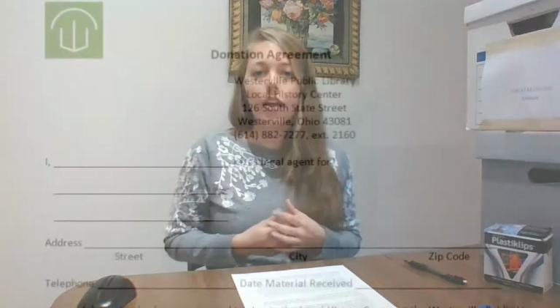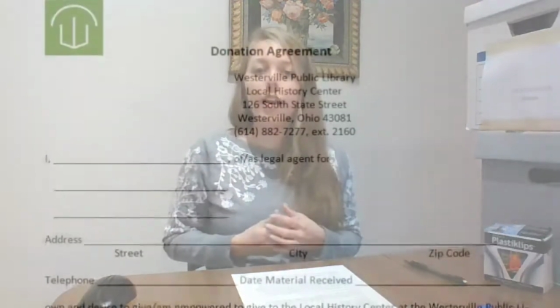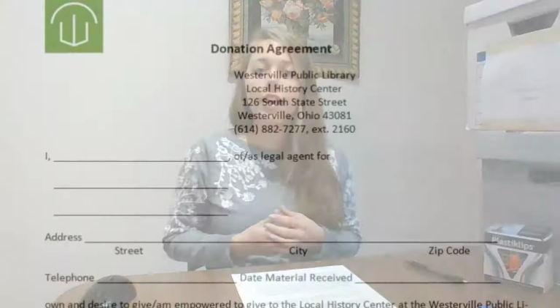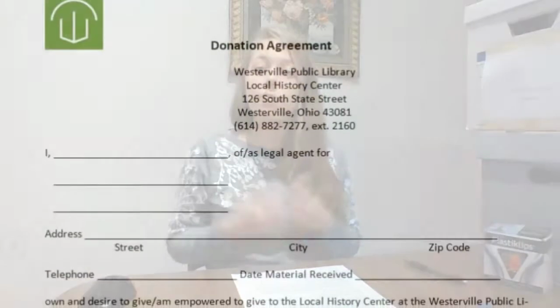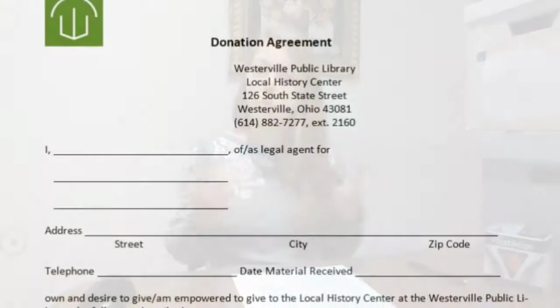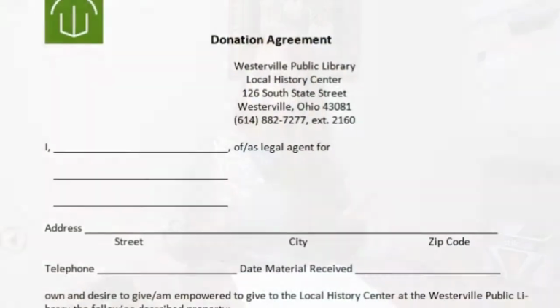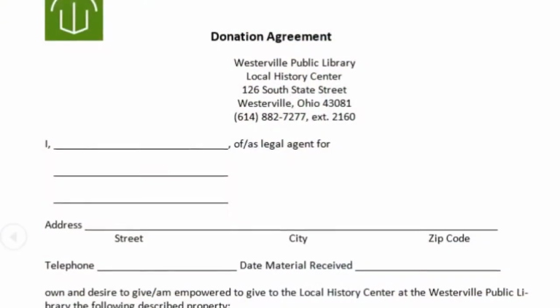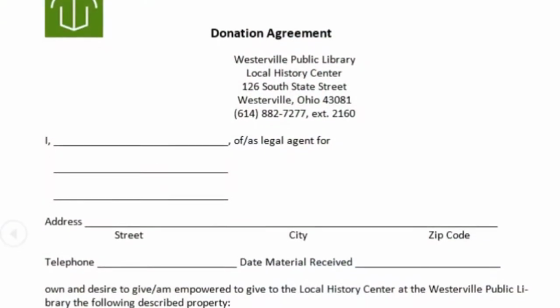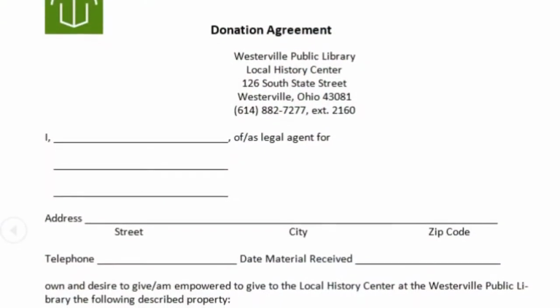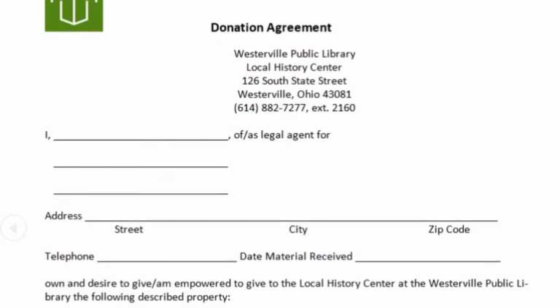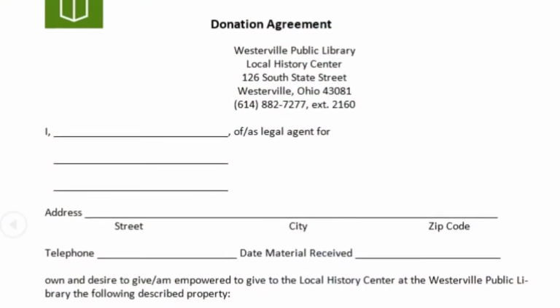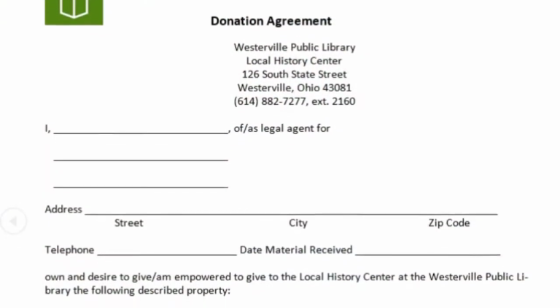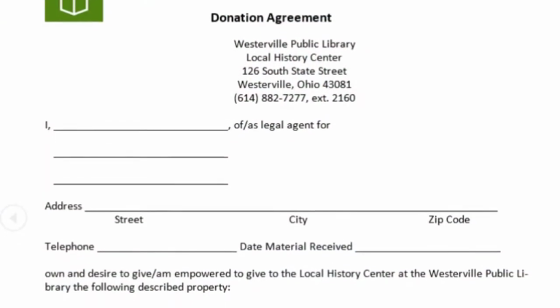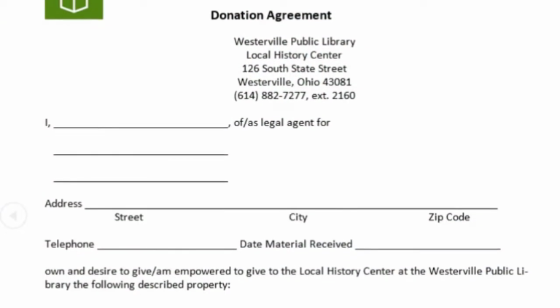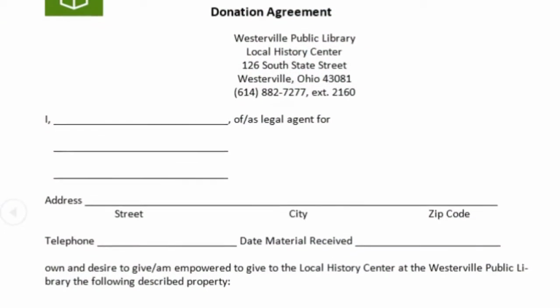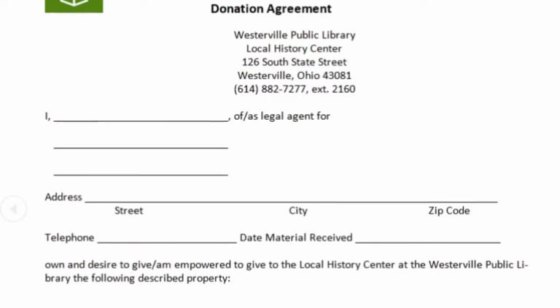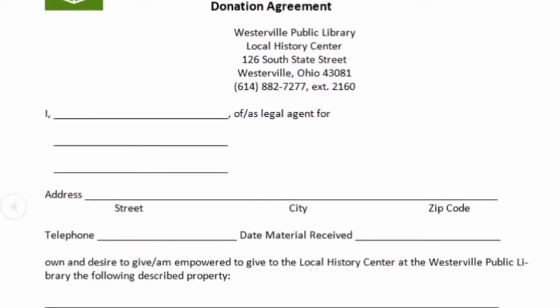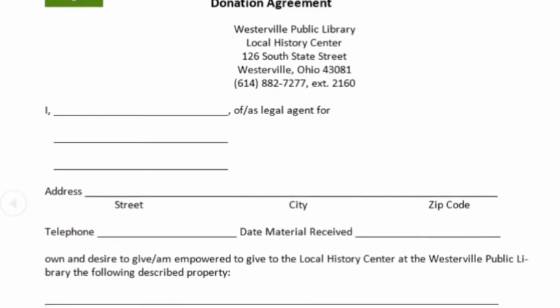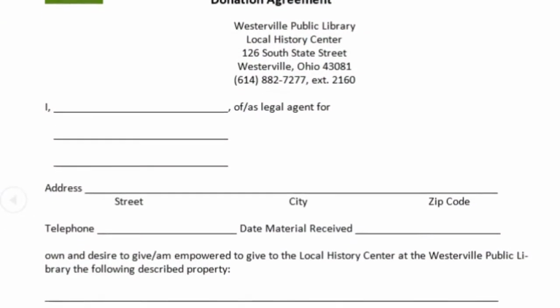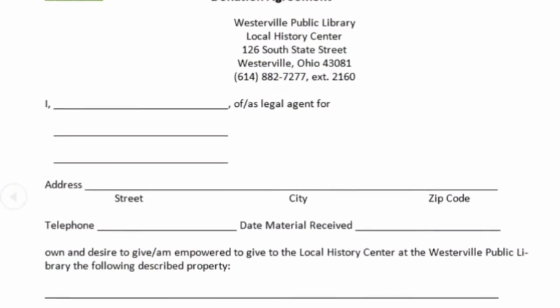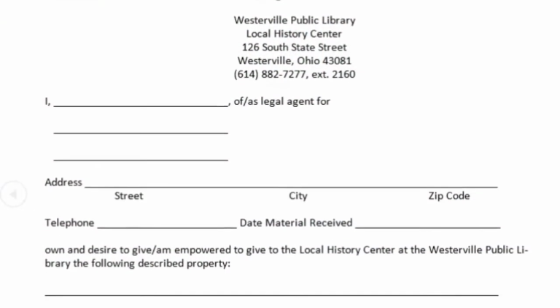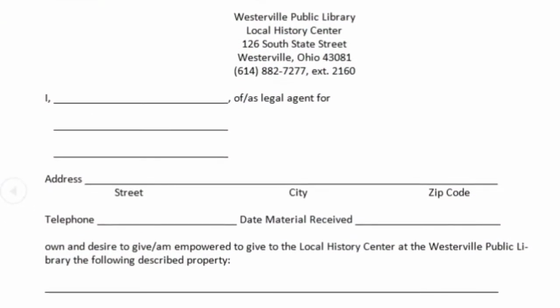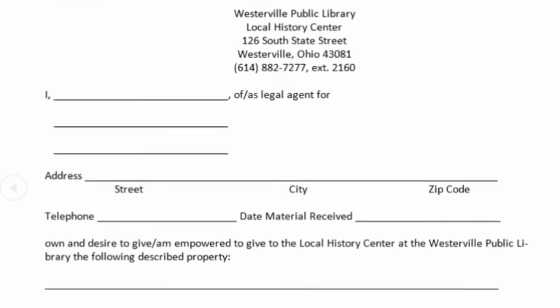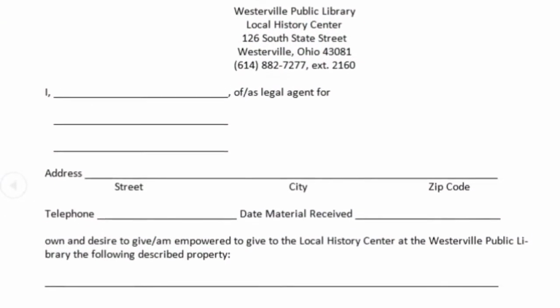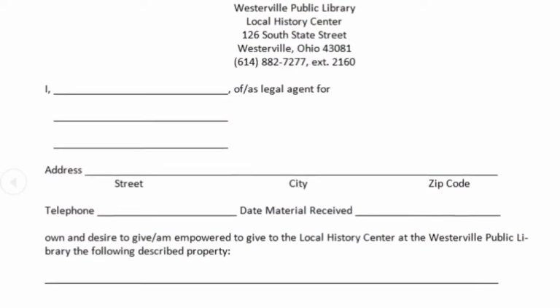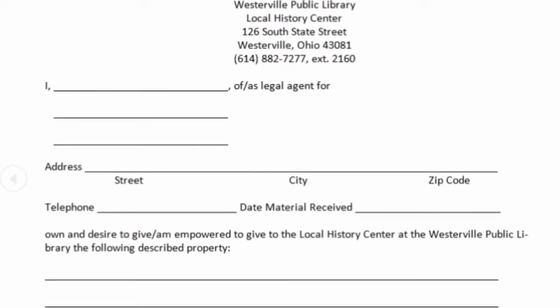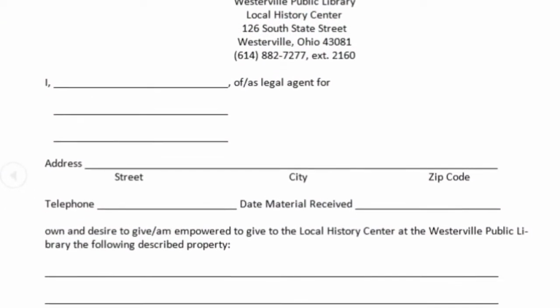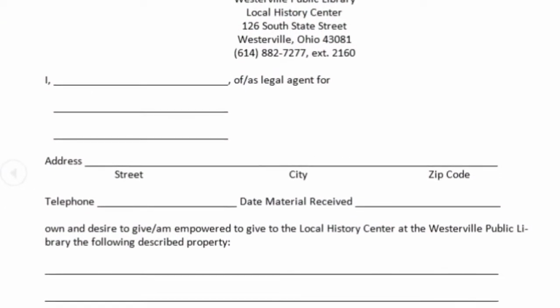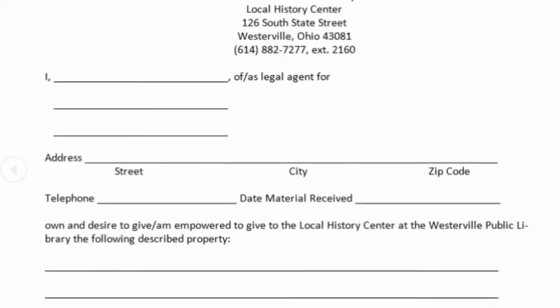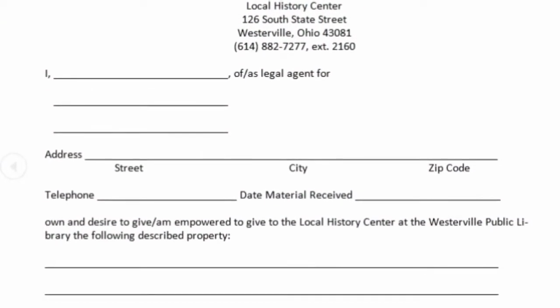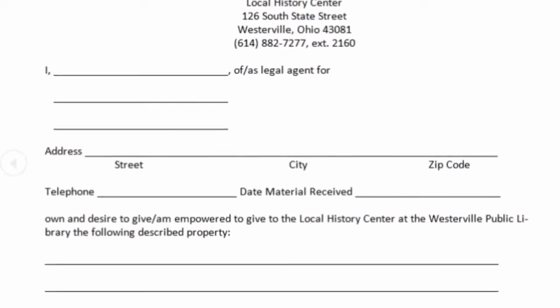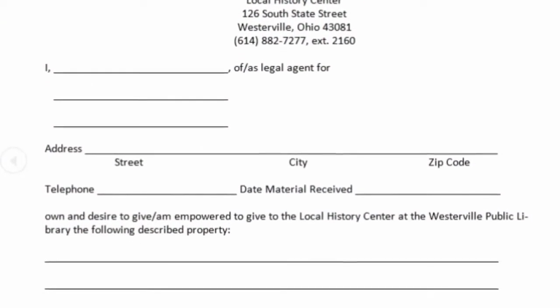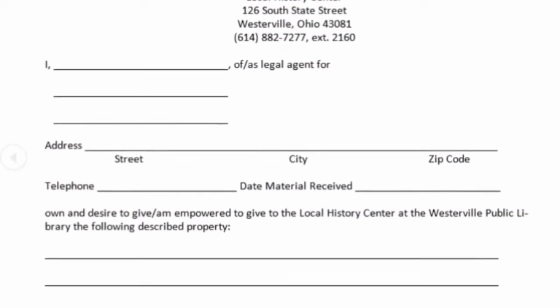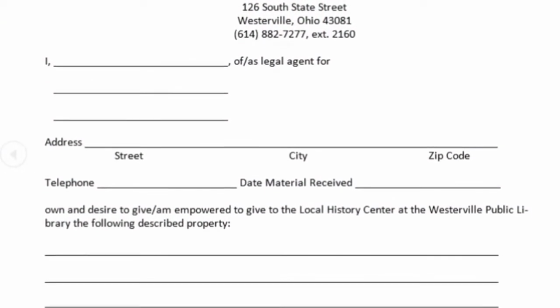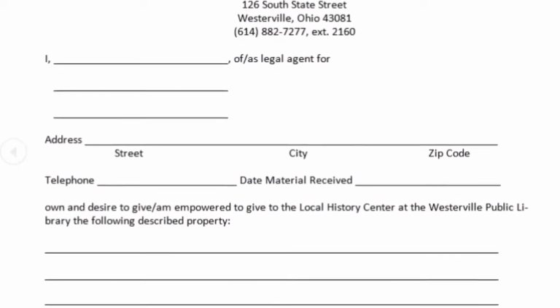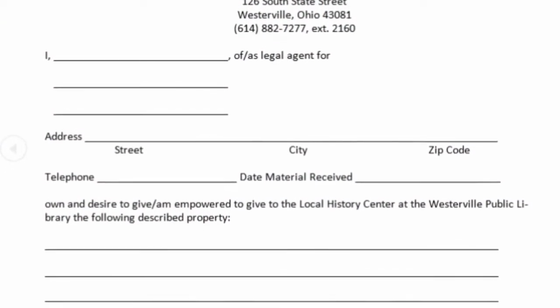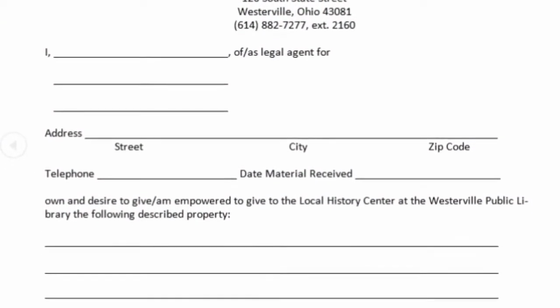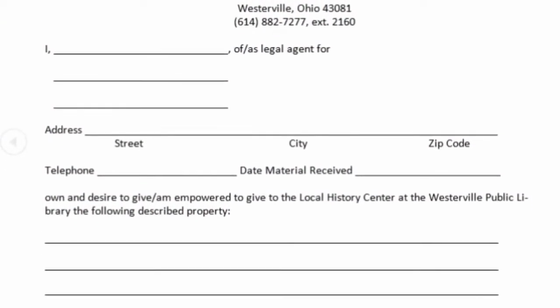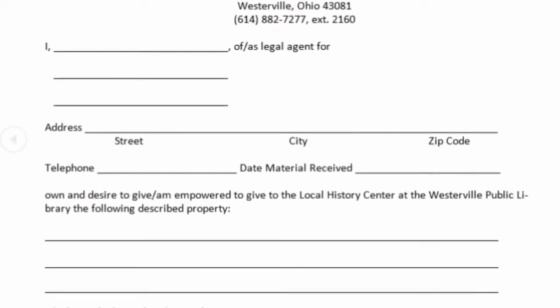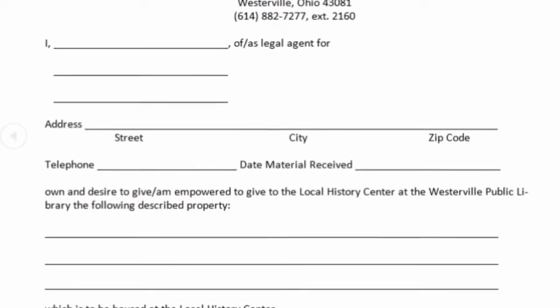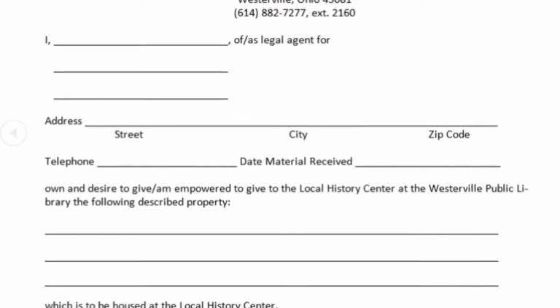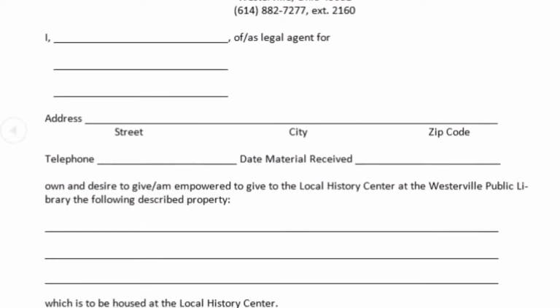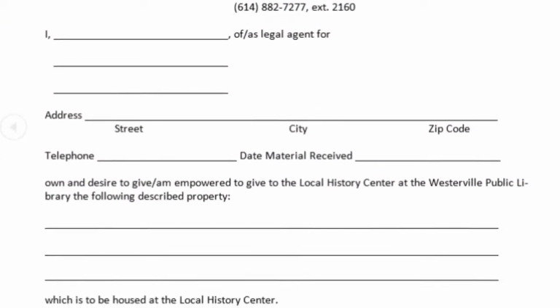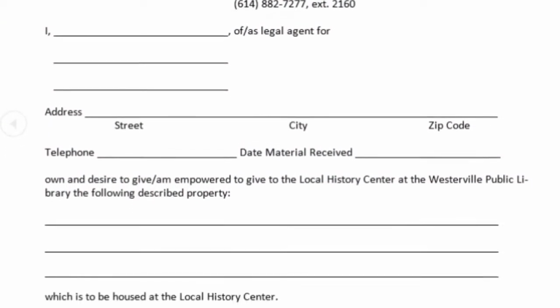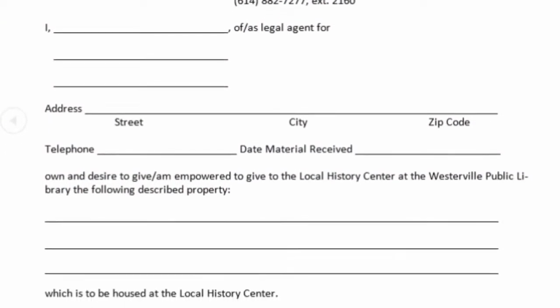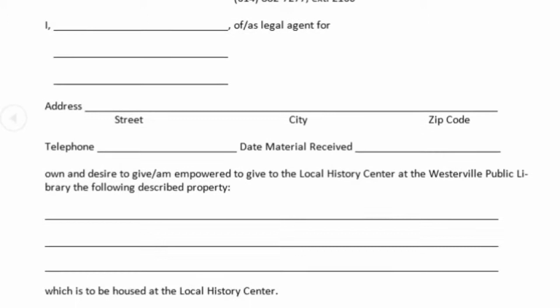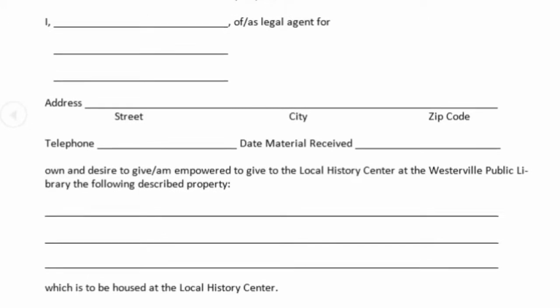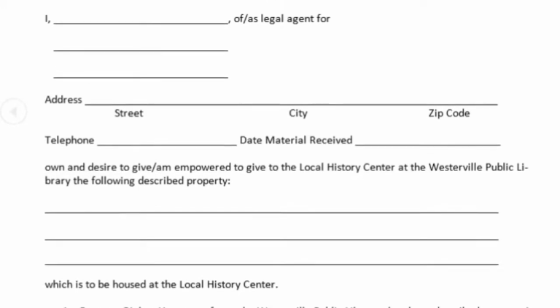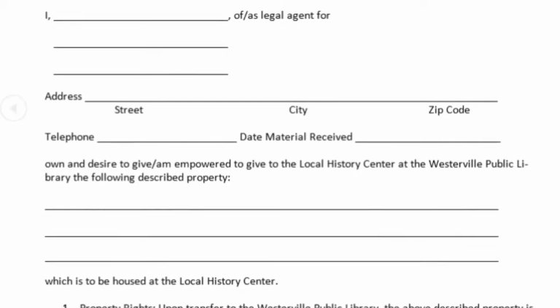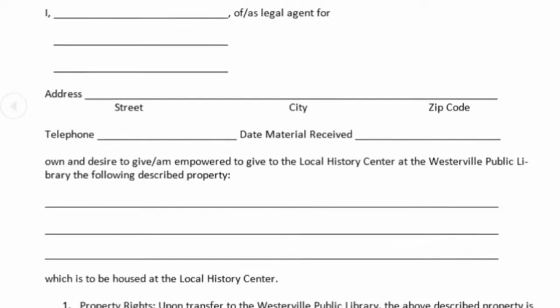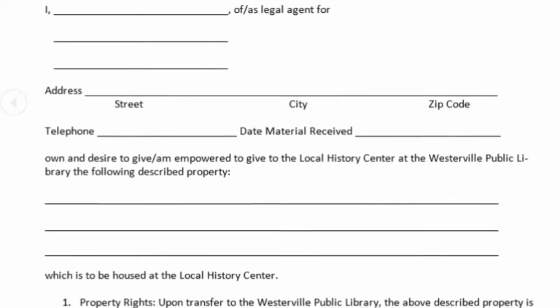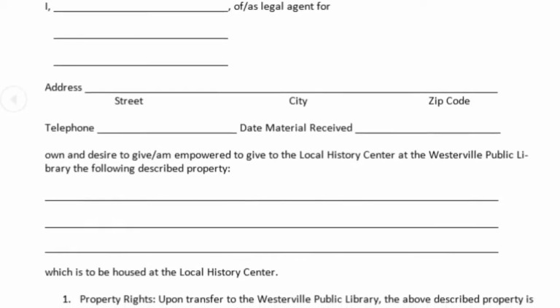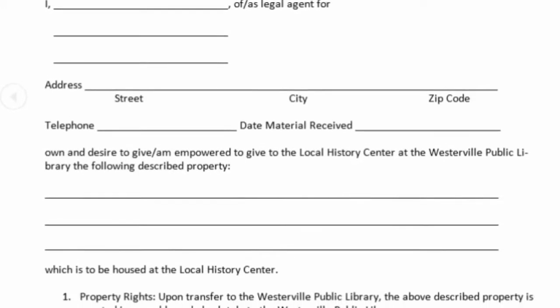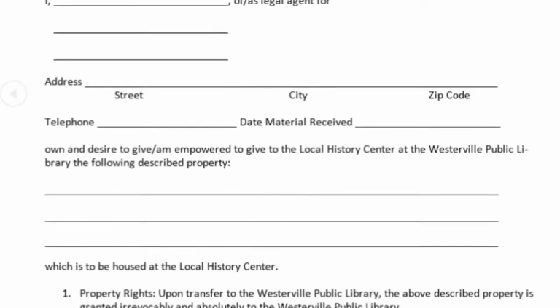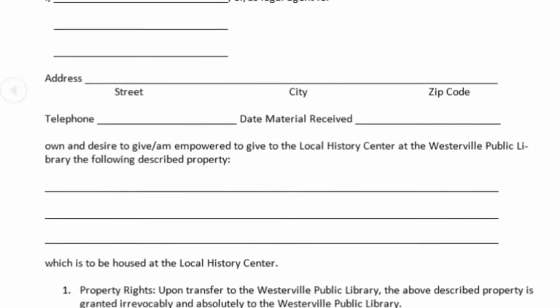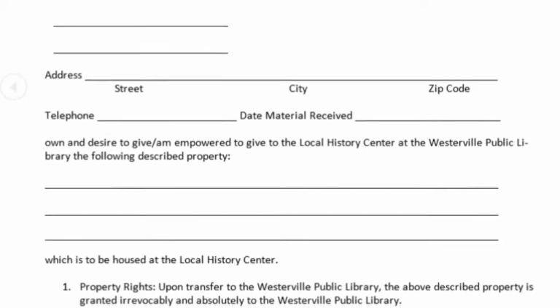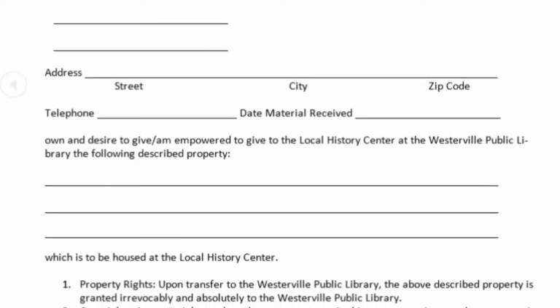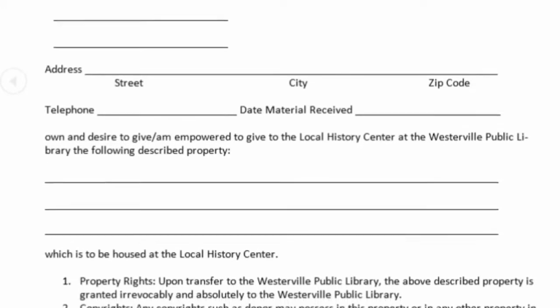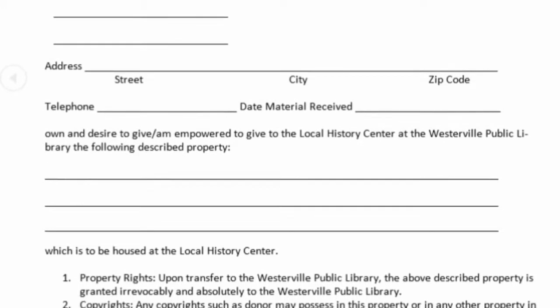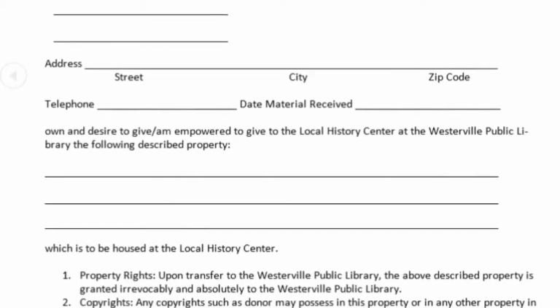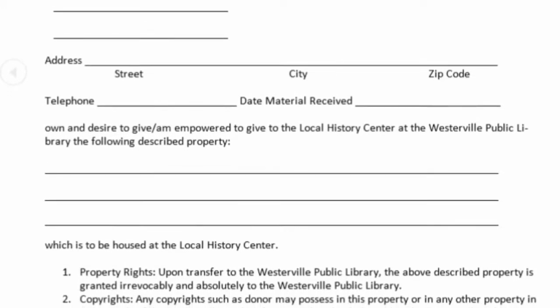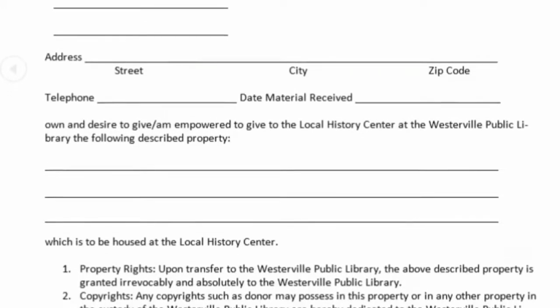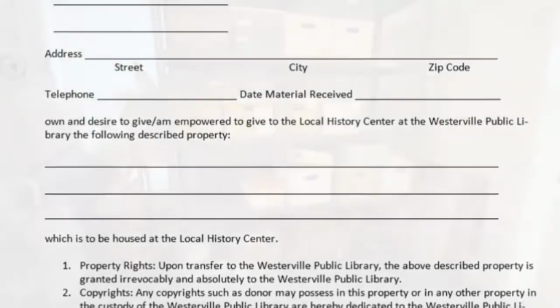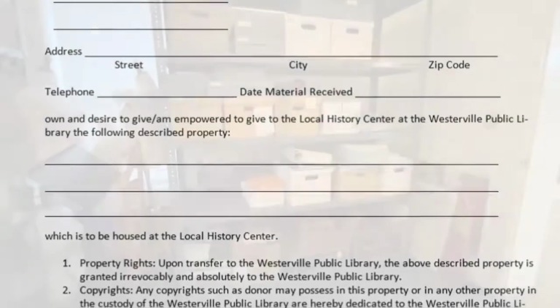If you want to donate something to us, all you have to do is bring it into the museum and we'll have you fill out a donation form.